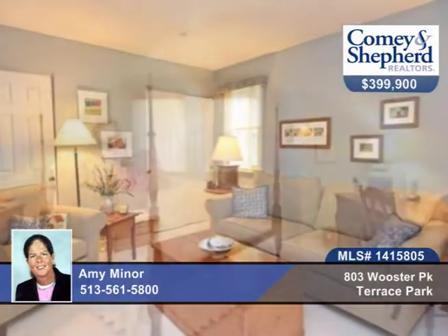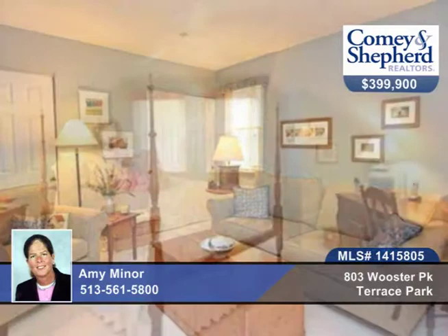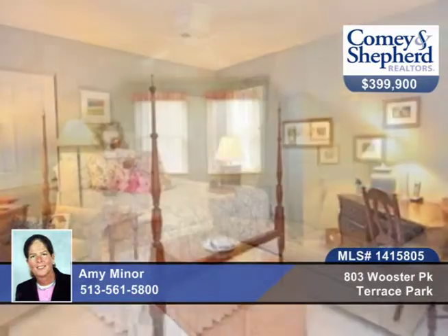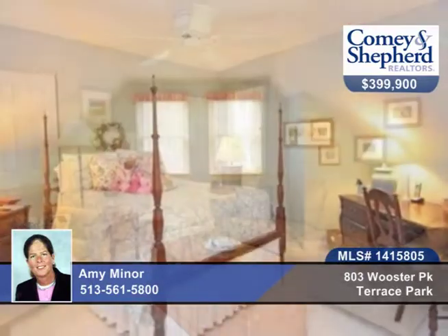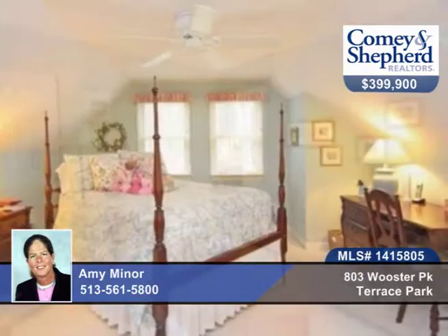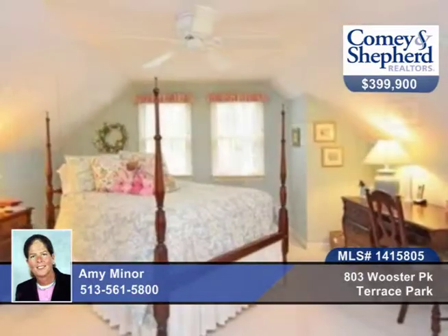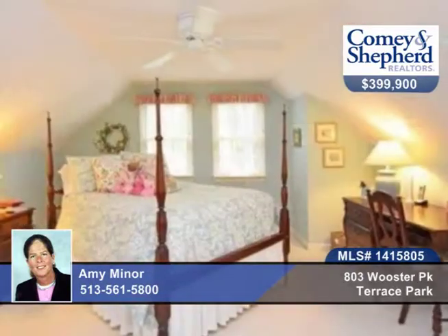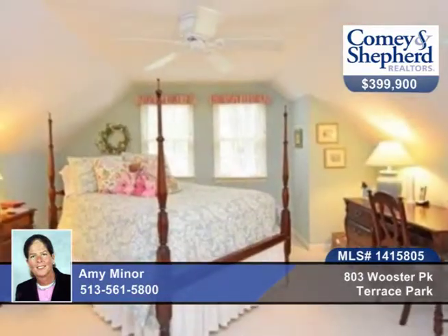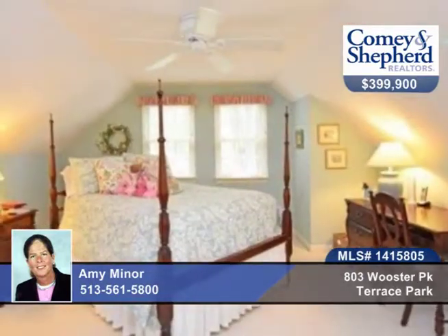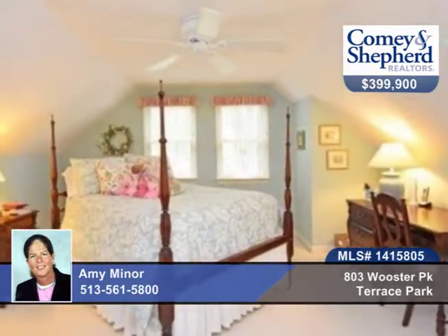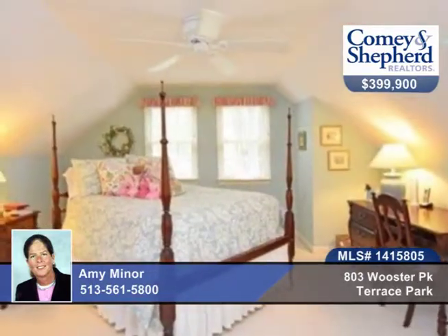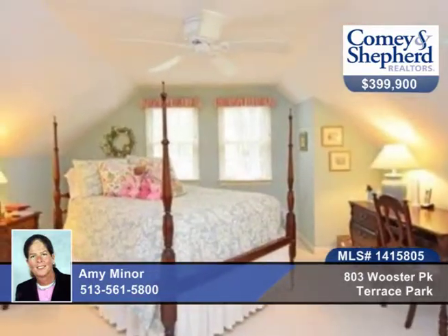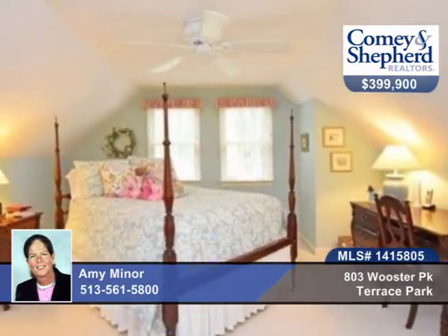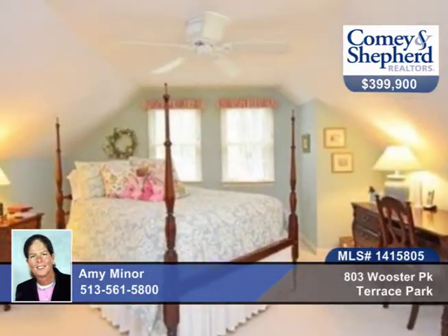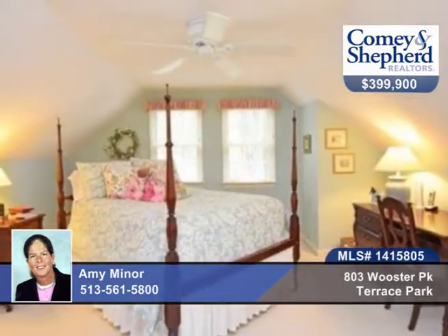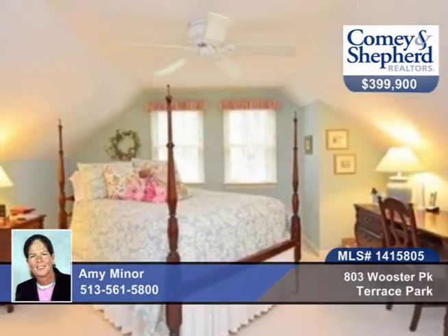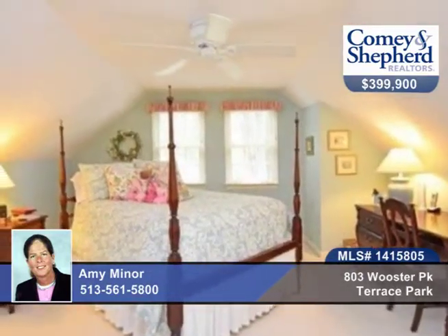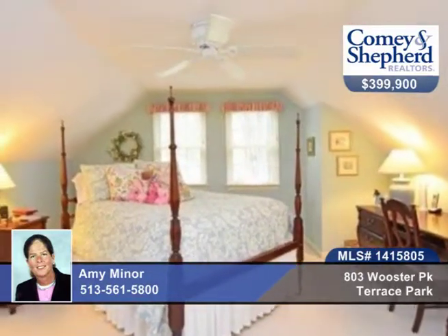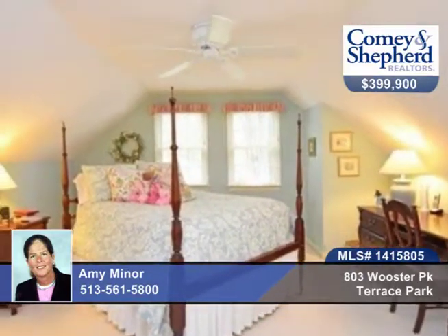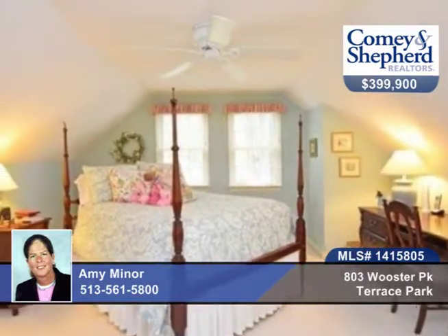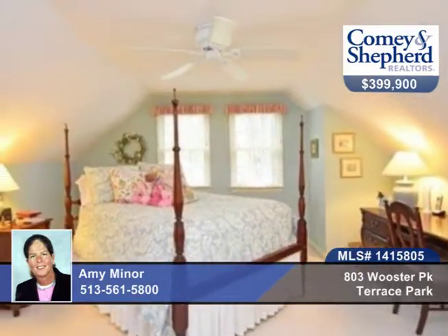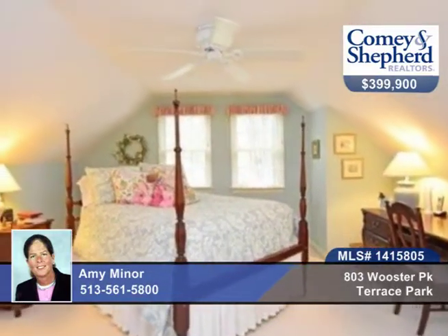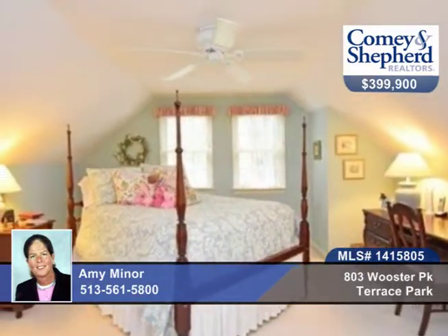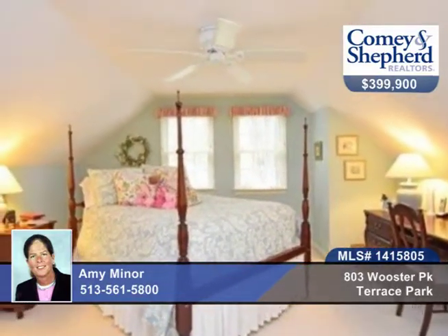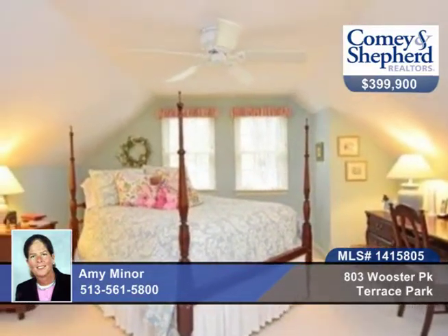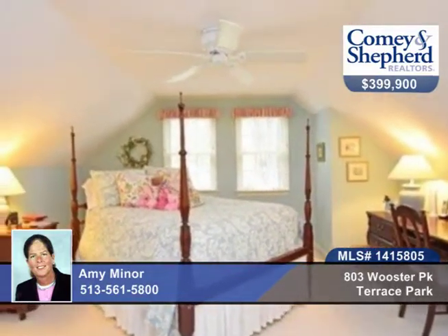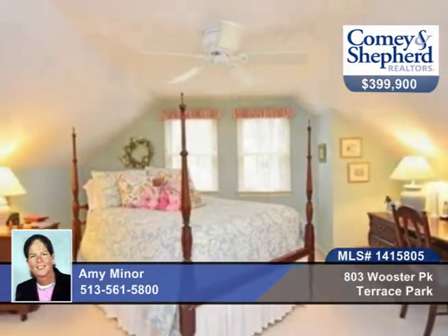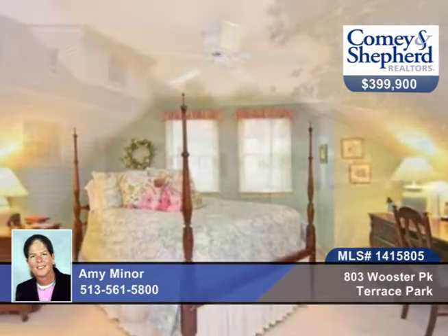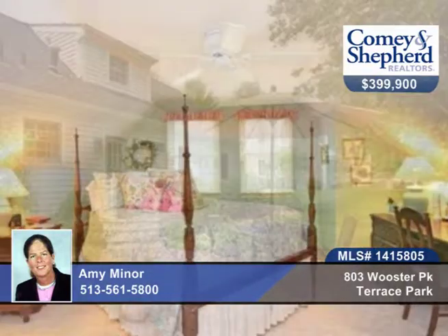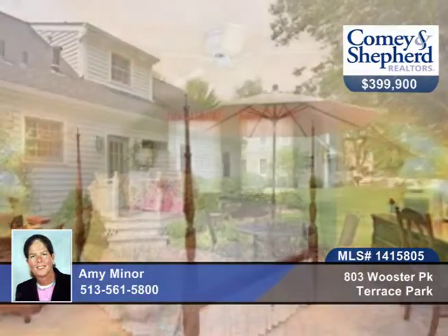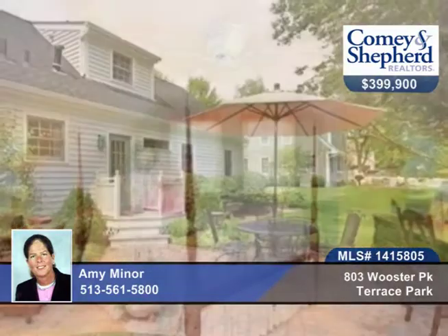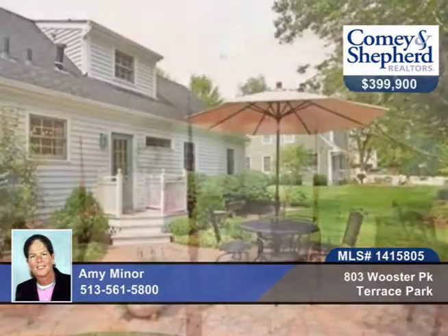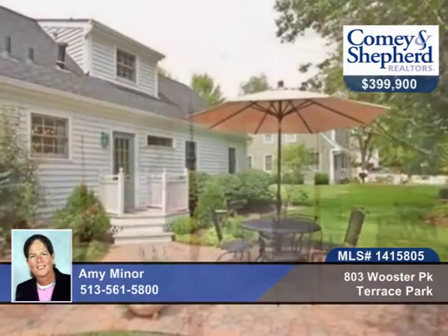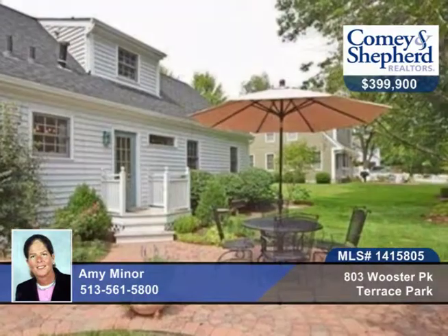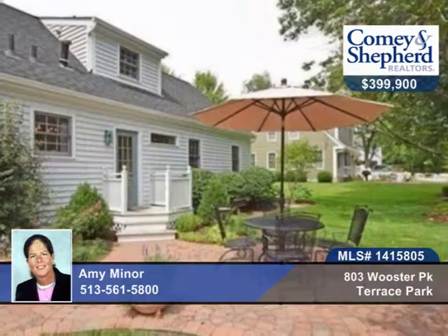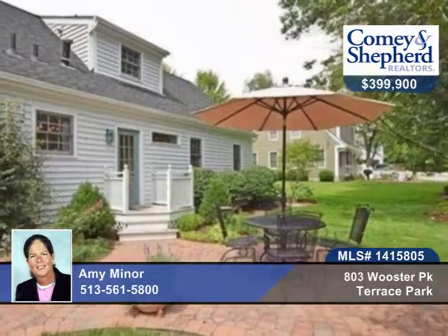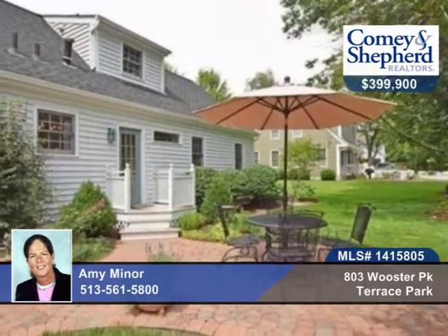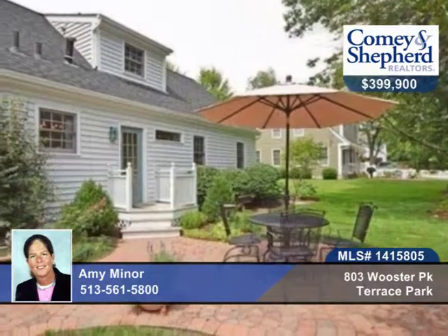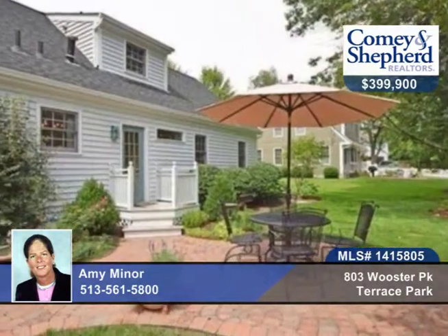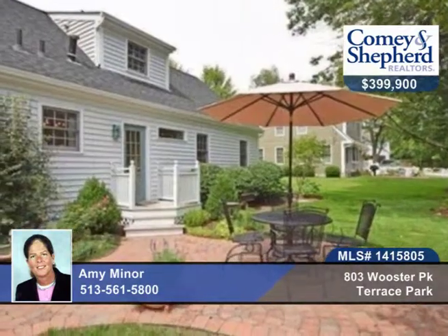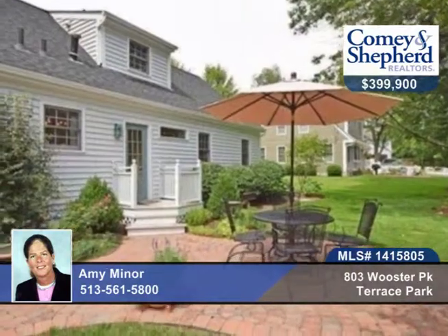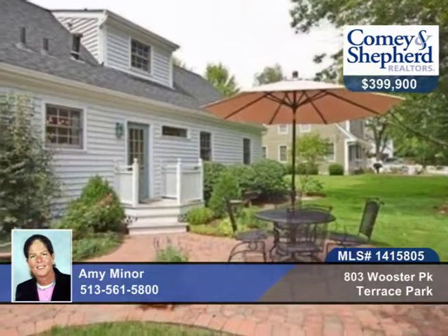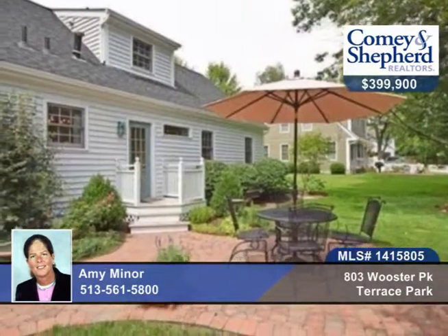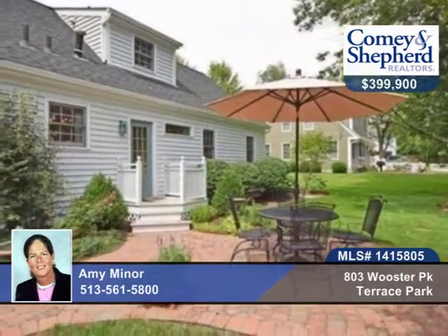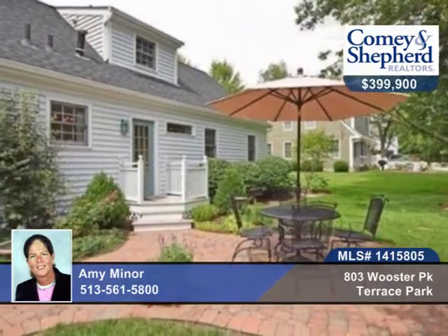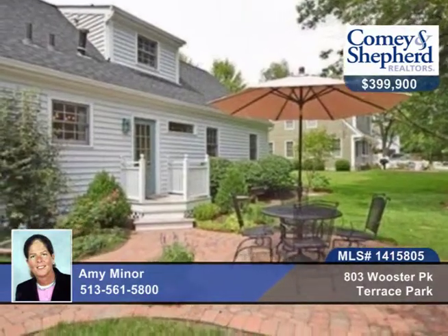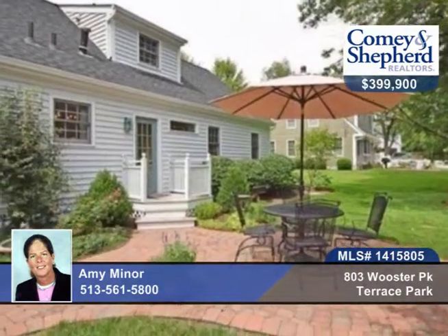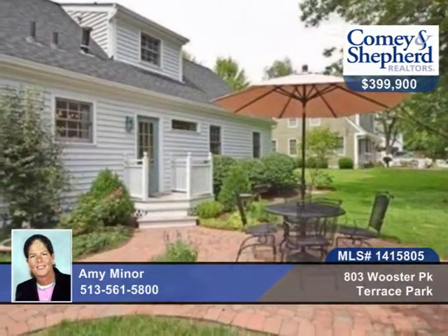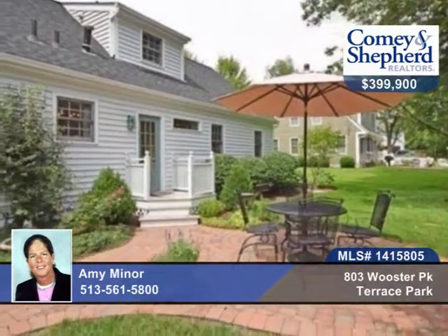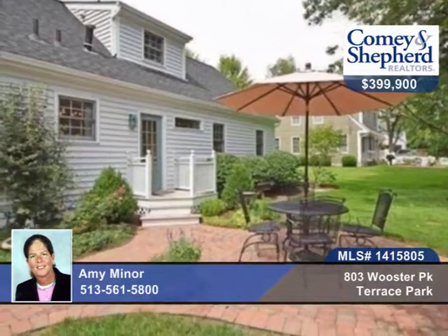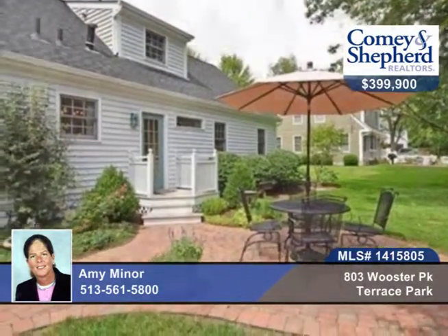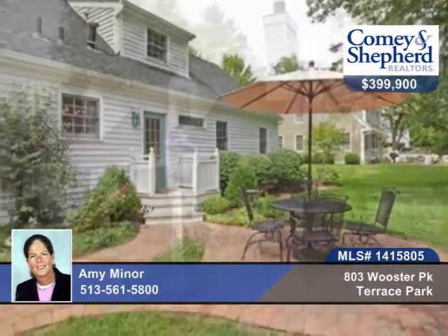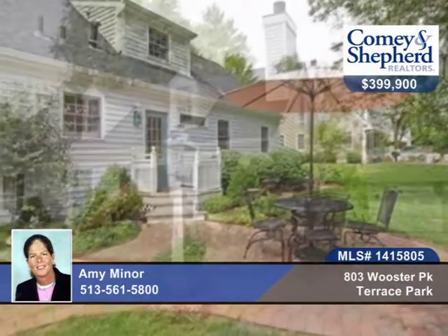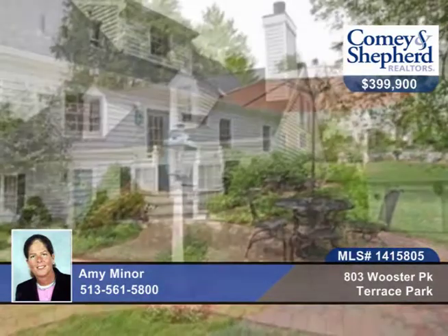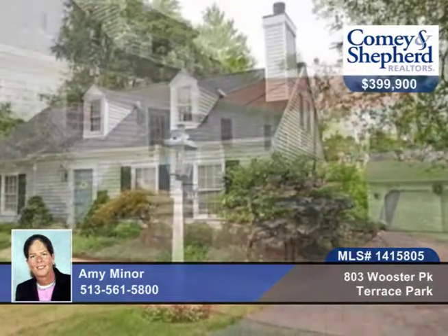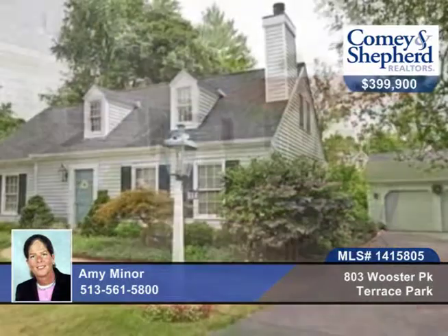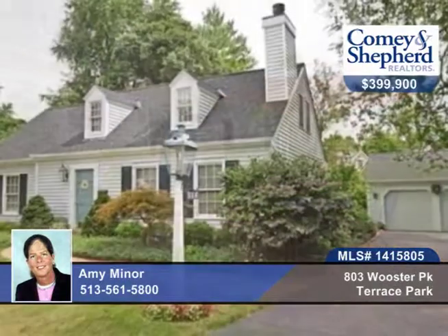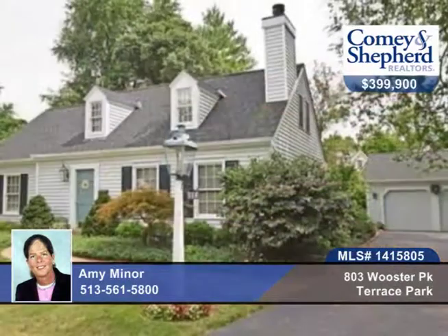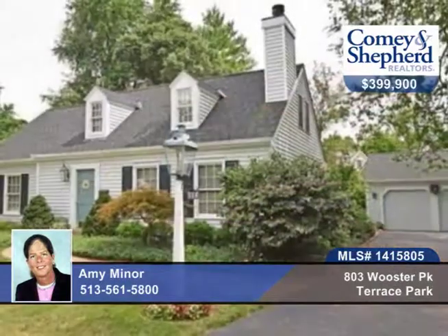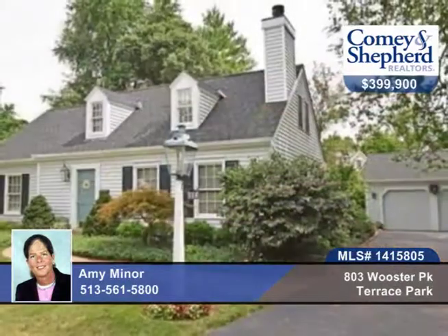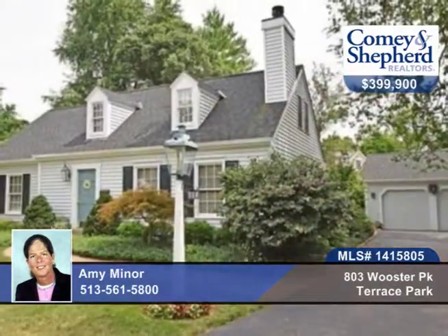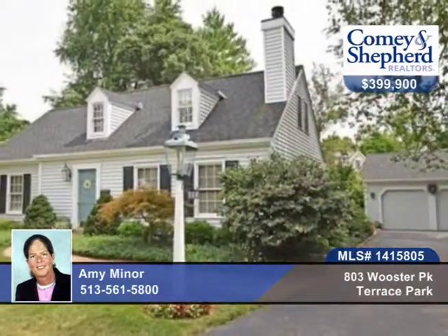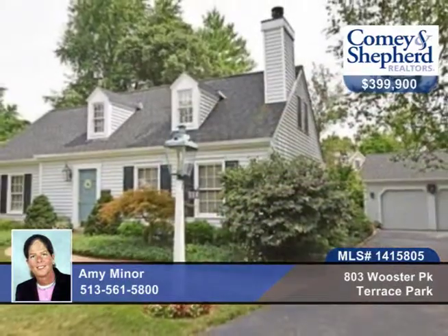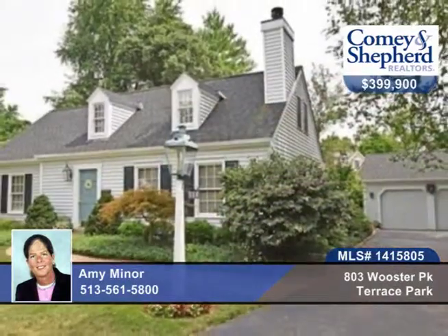This home offers exquisite taste and versatility within walking distance to everything. Call today to make this beauty yours.